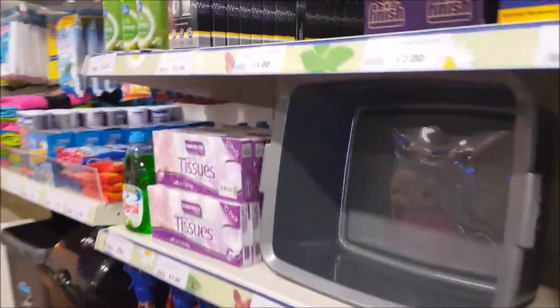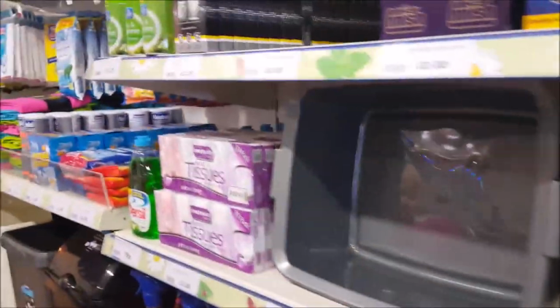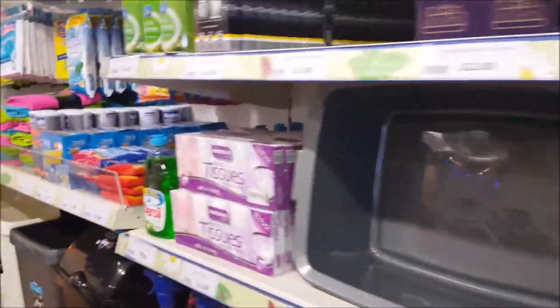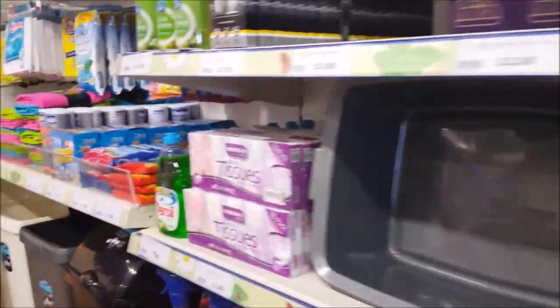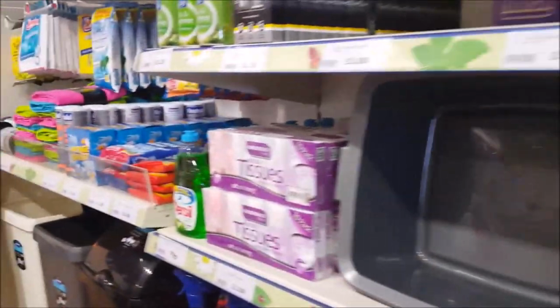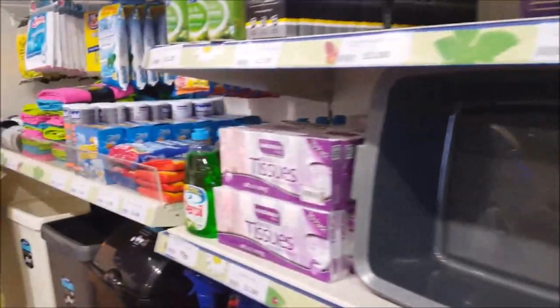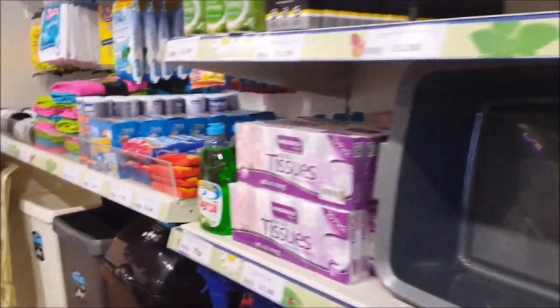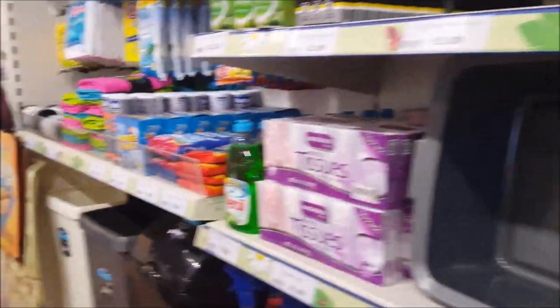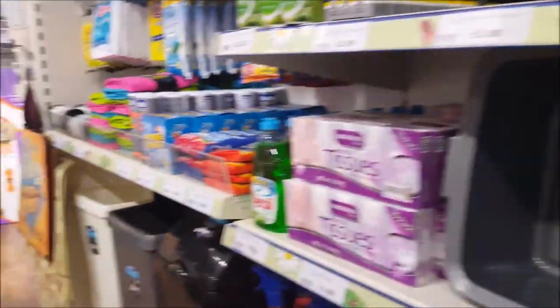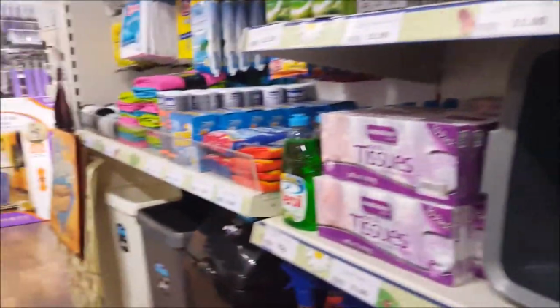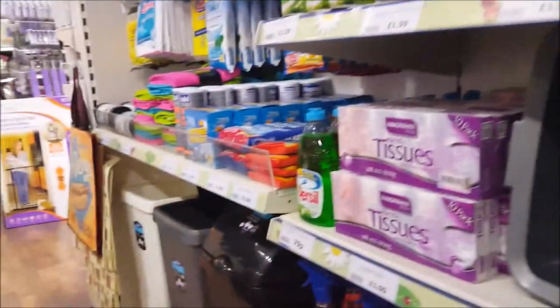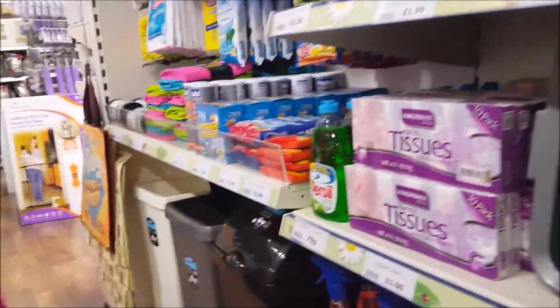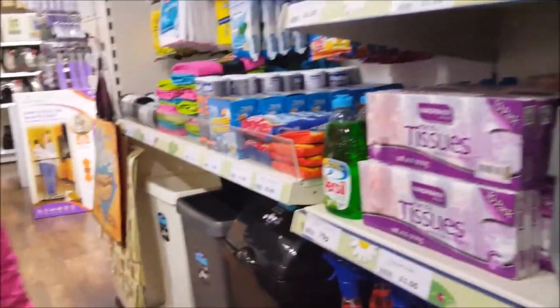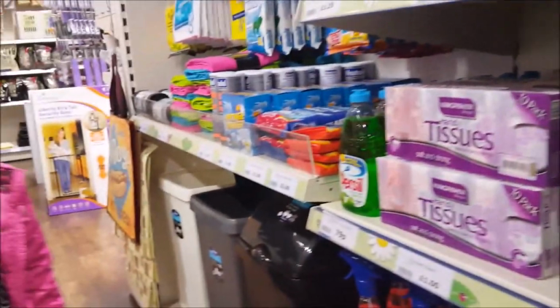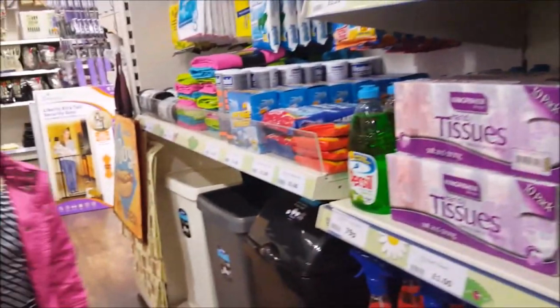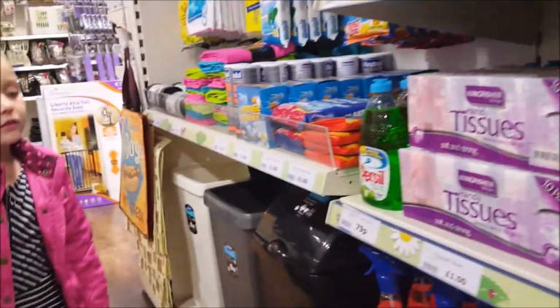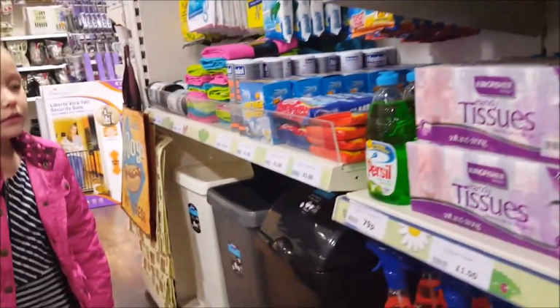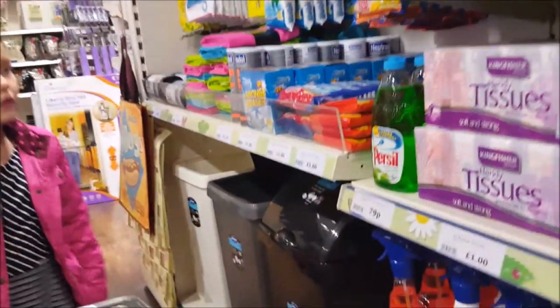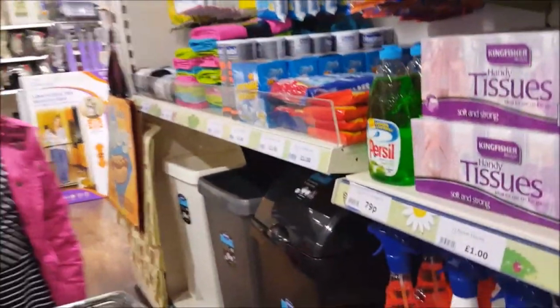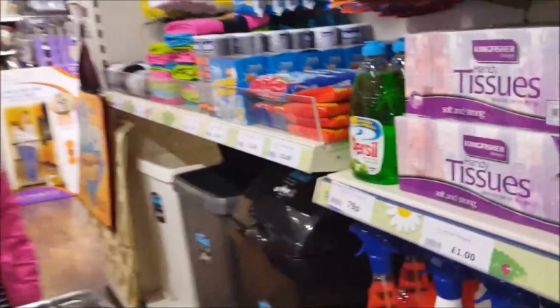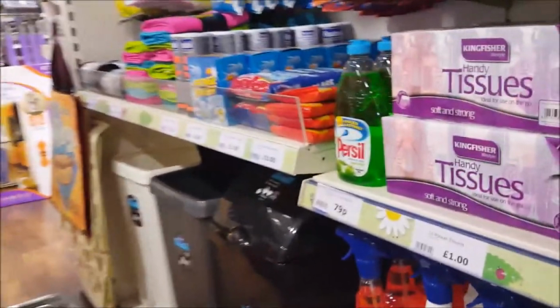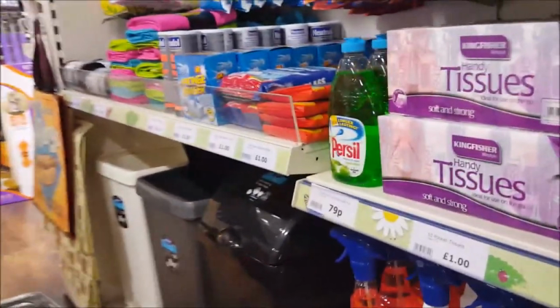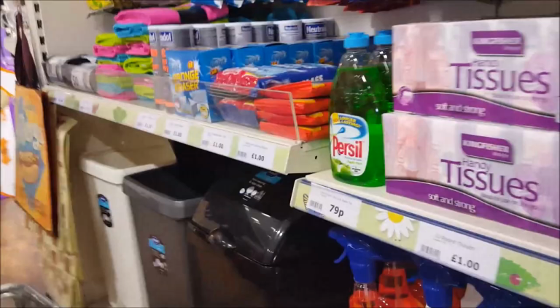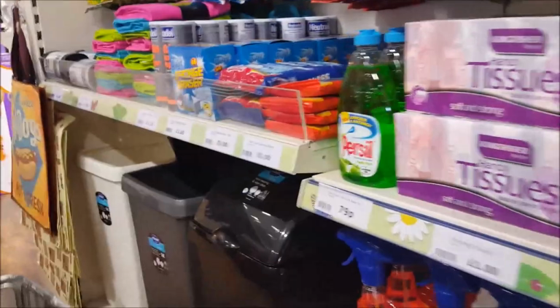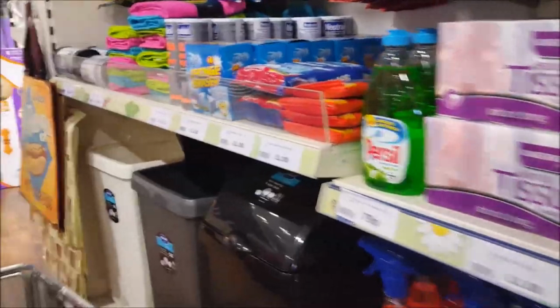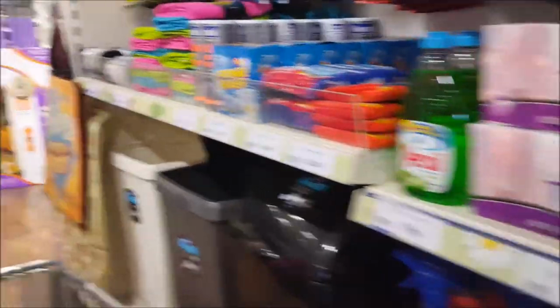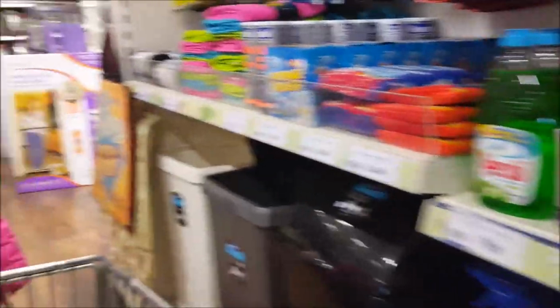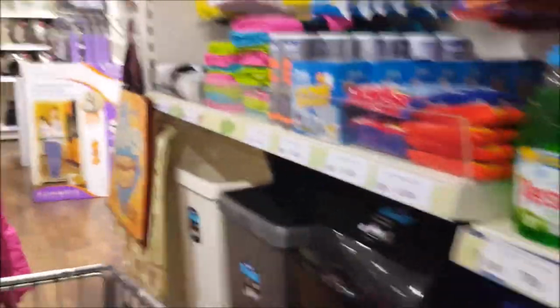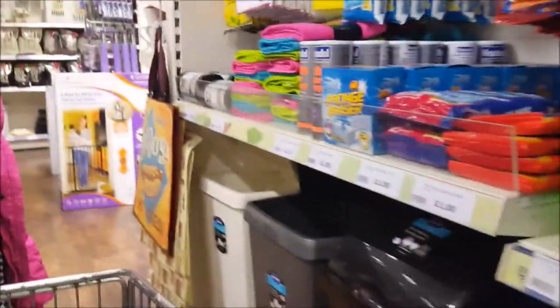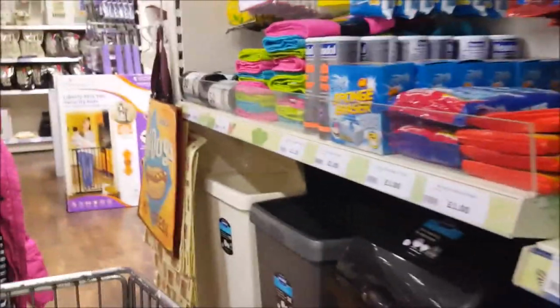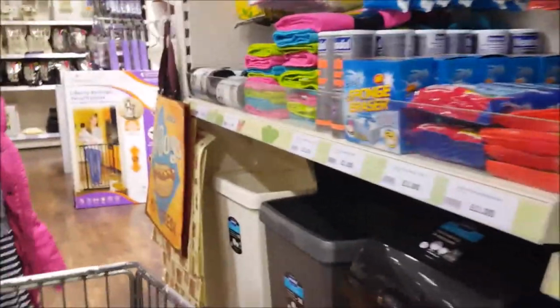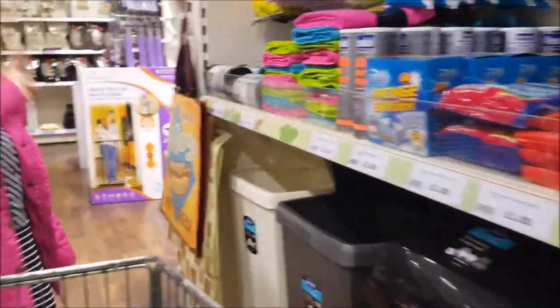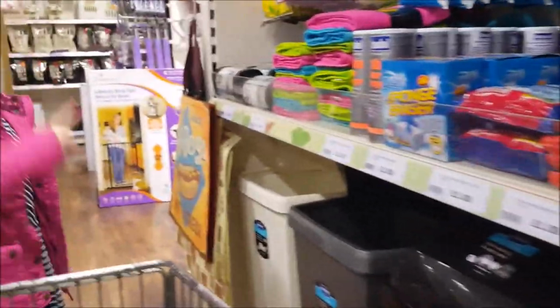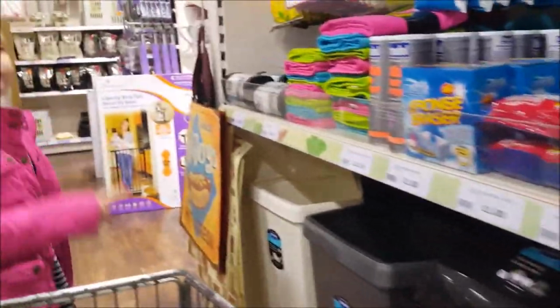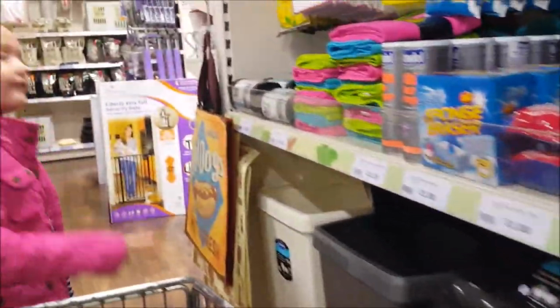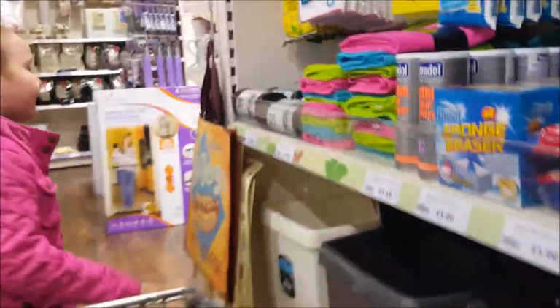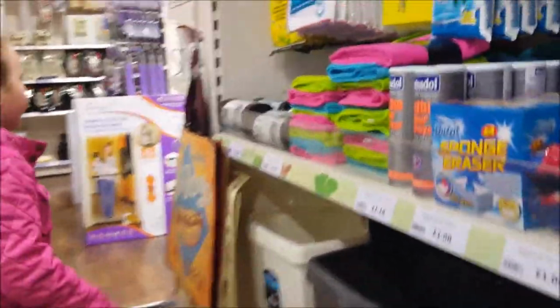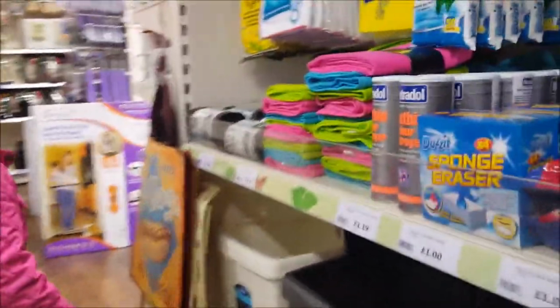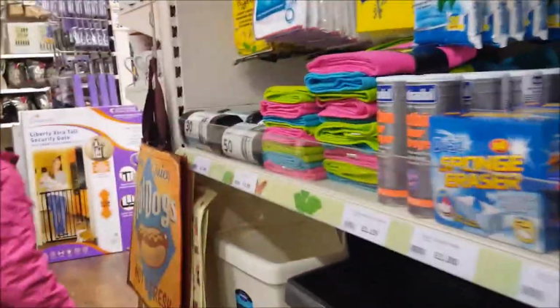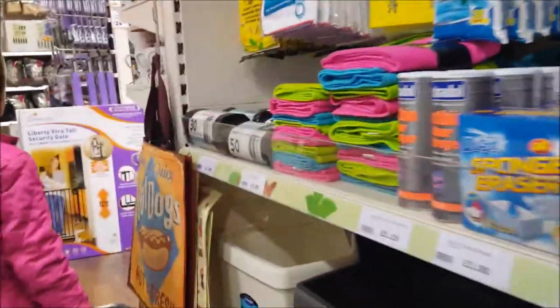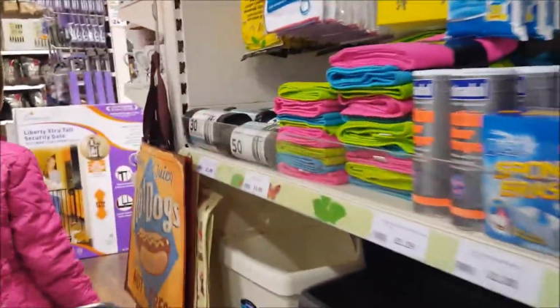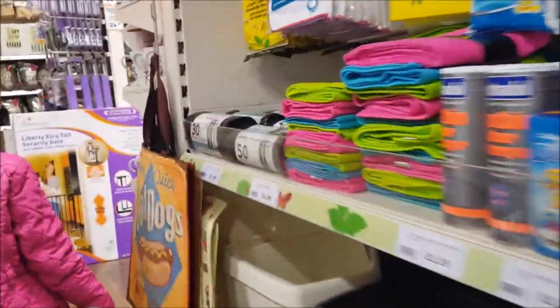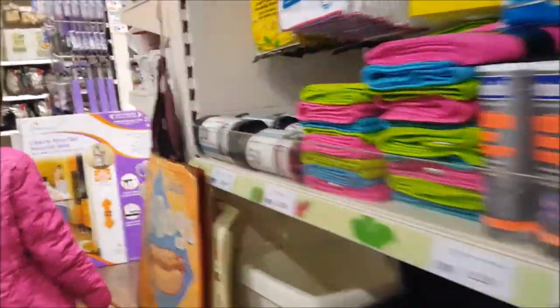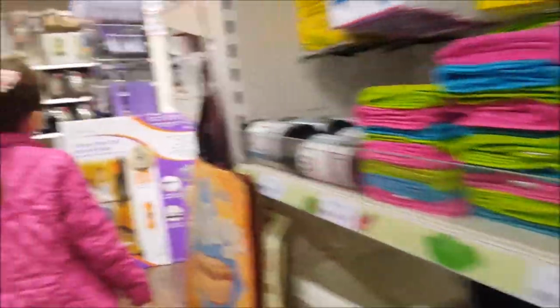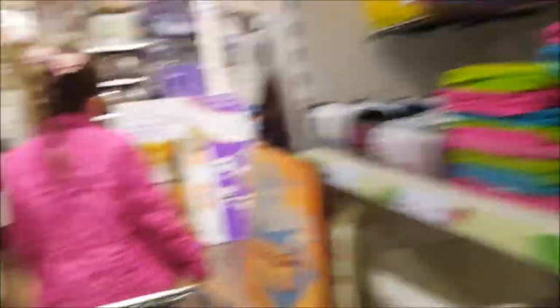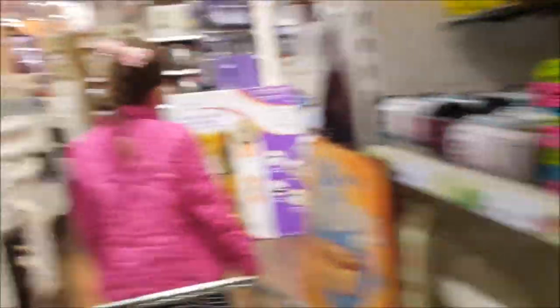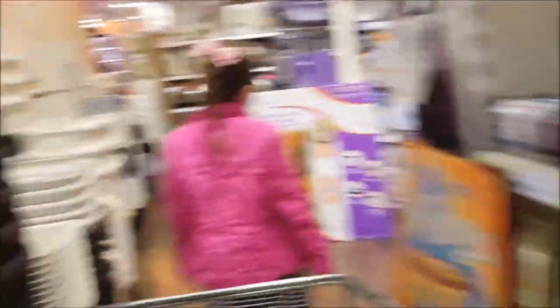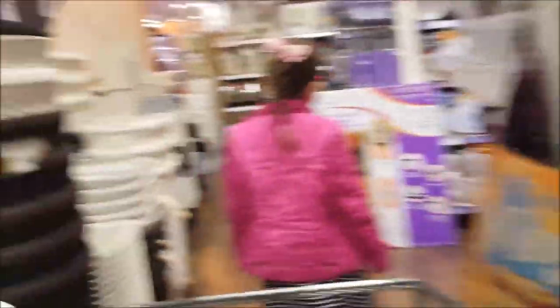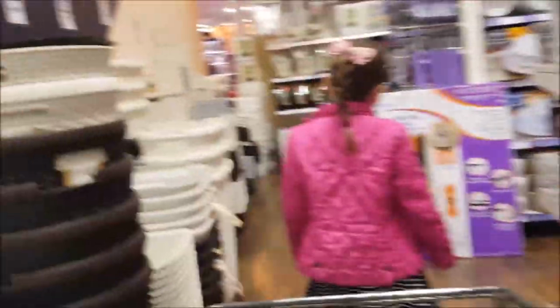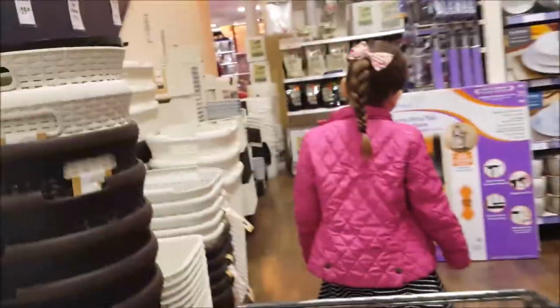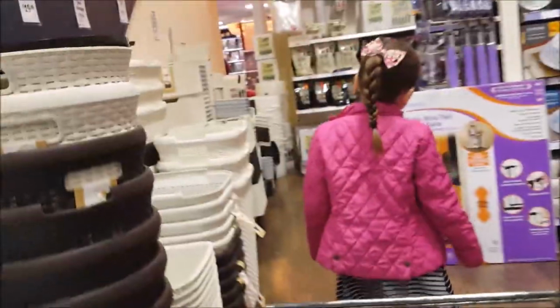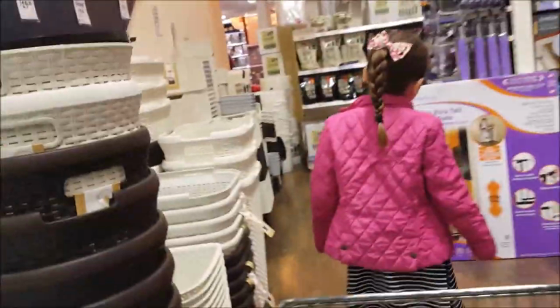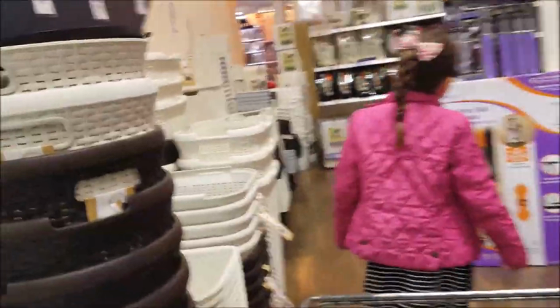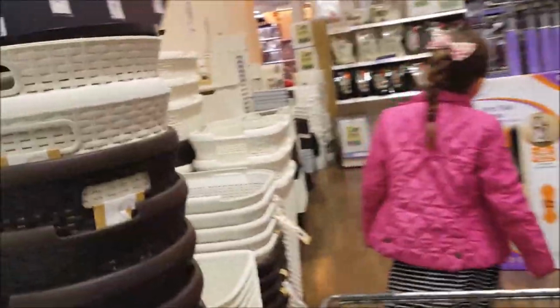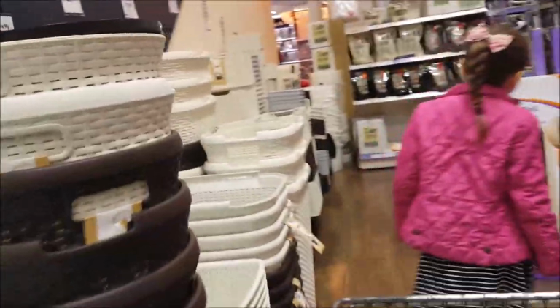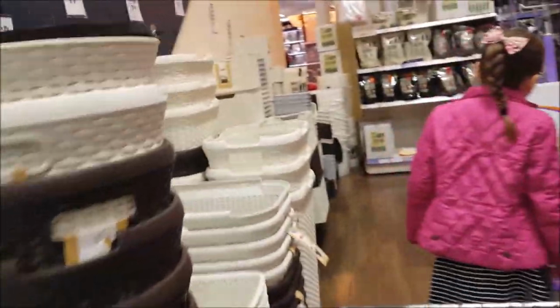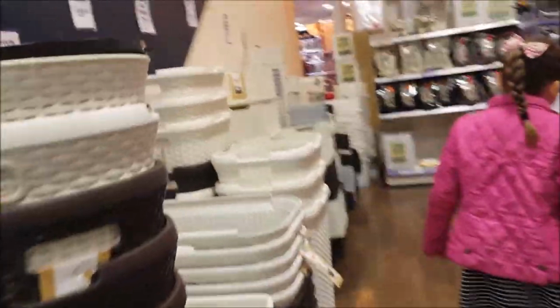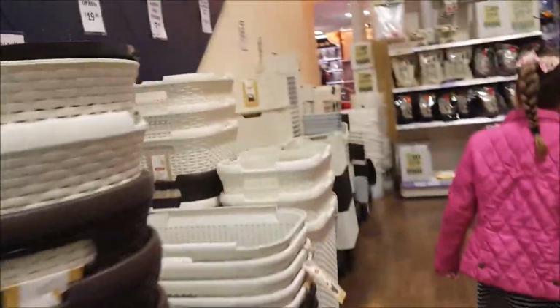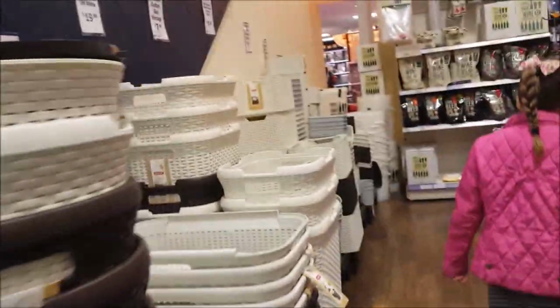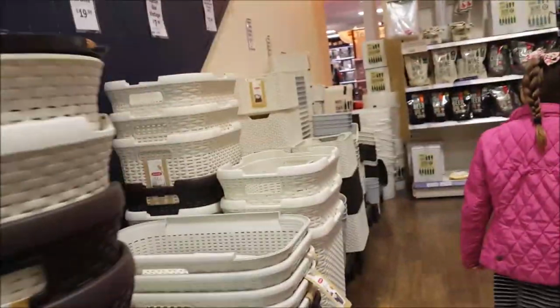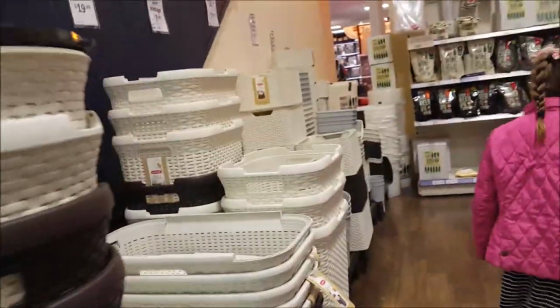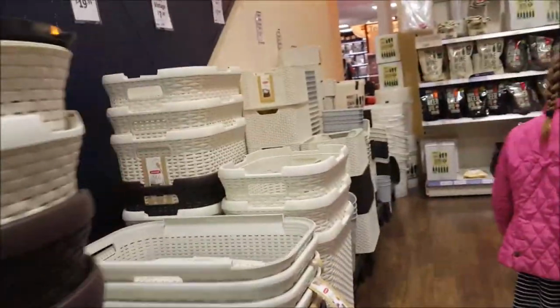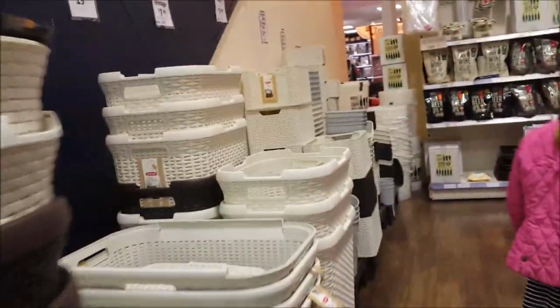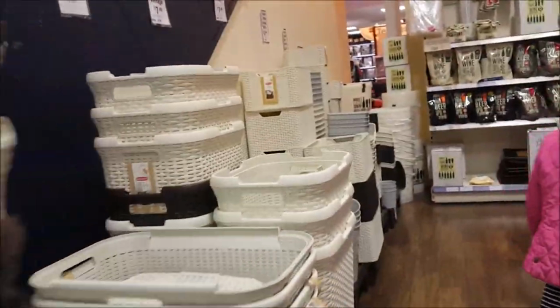So this is like the cleaning section. Let's go round that way, Phoebs. Here's some baskets.